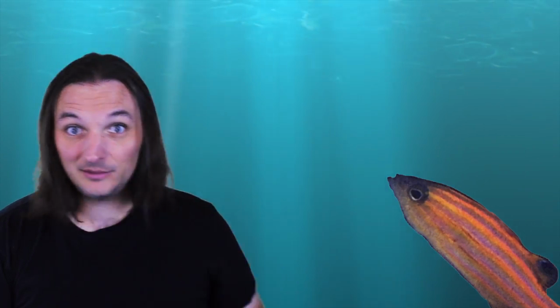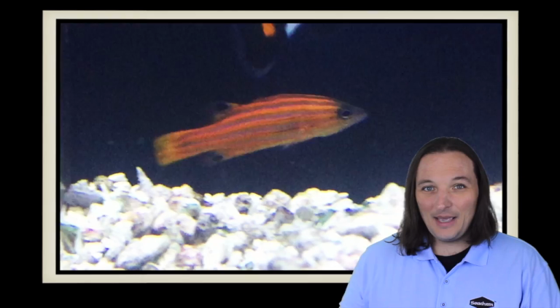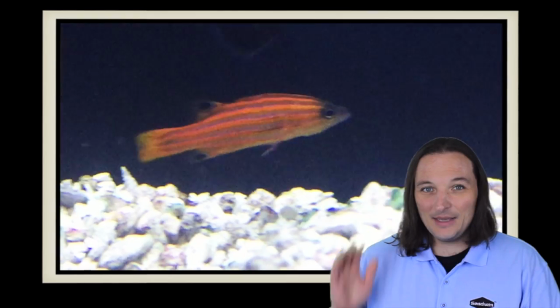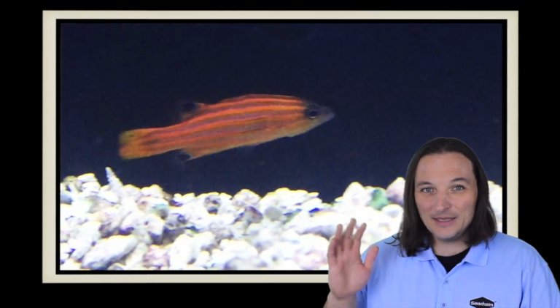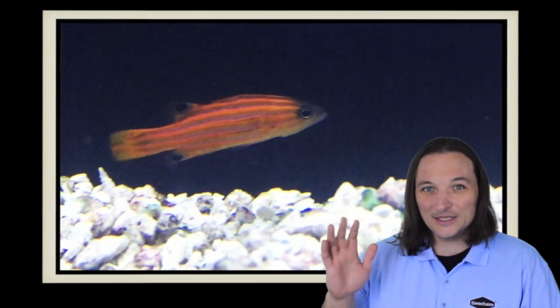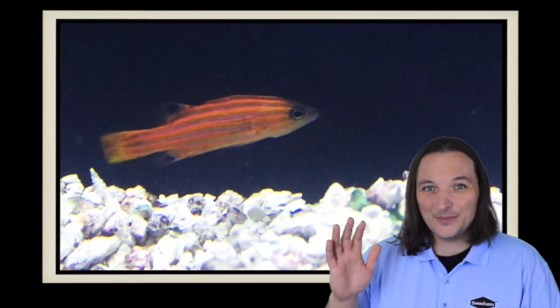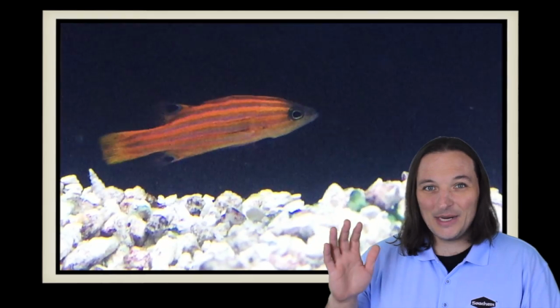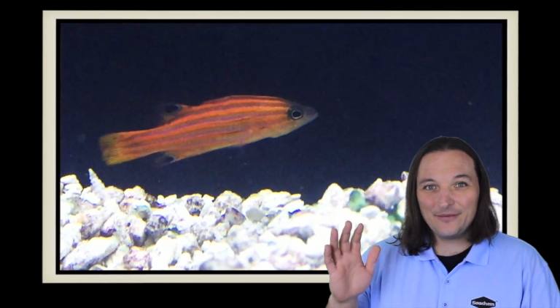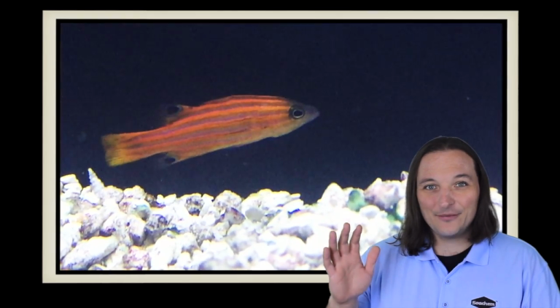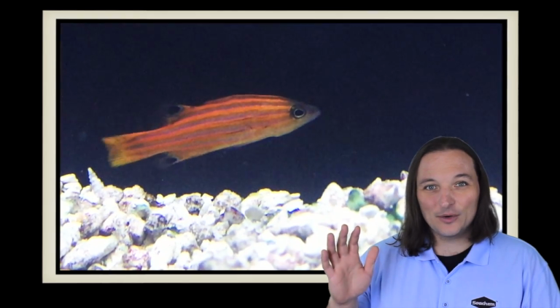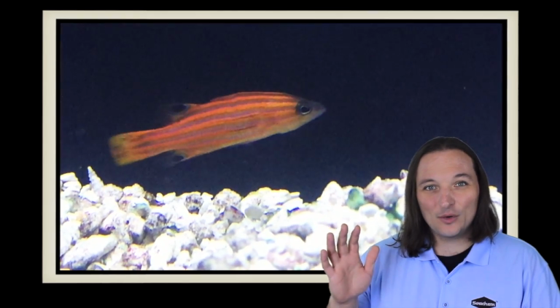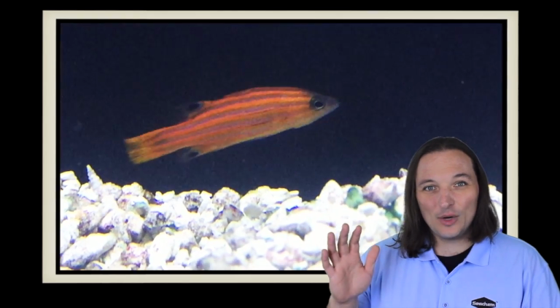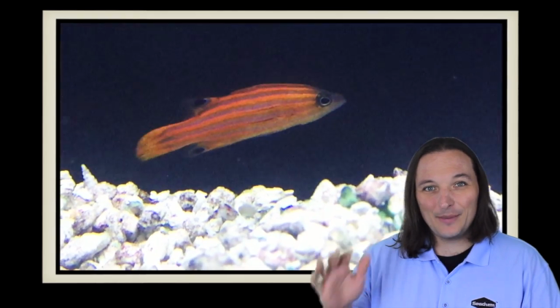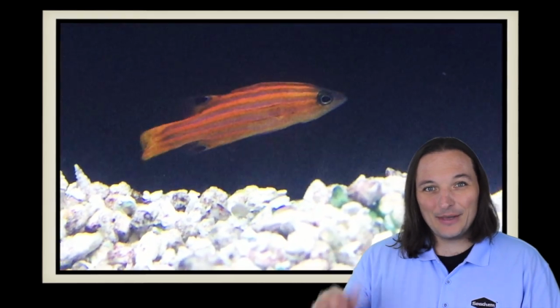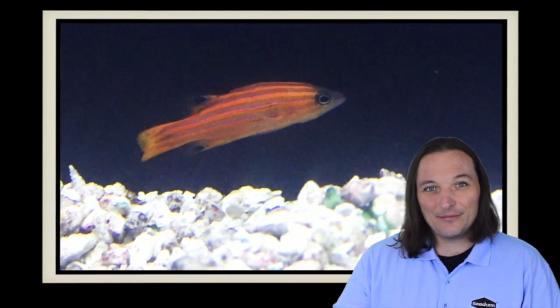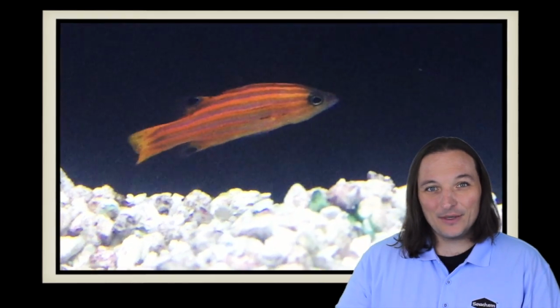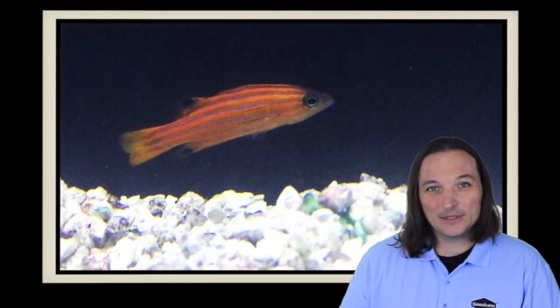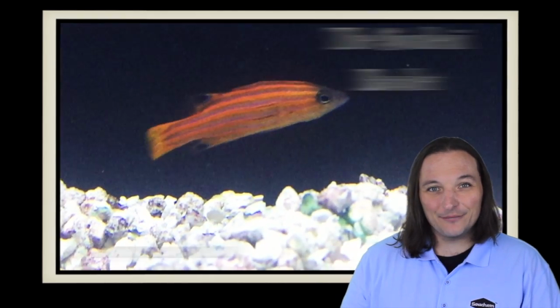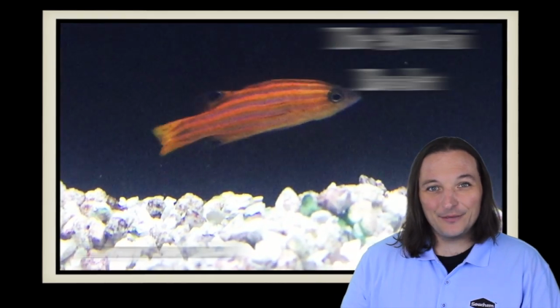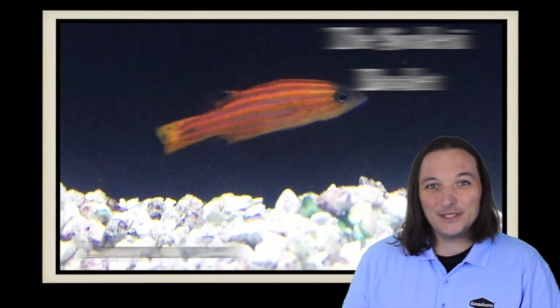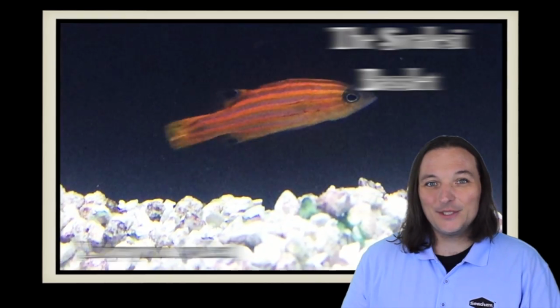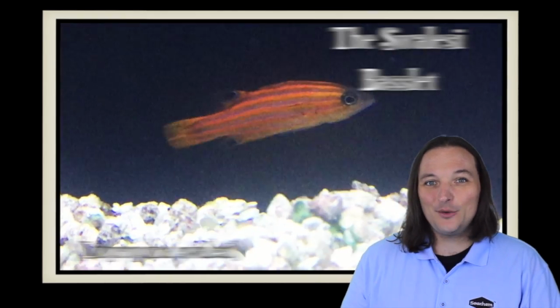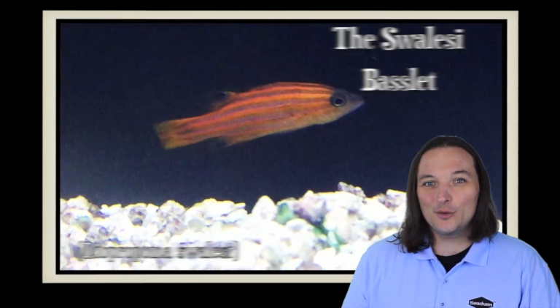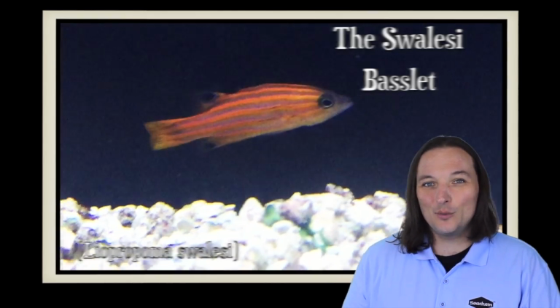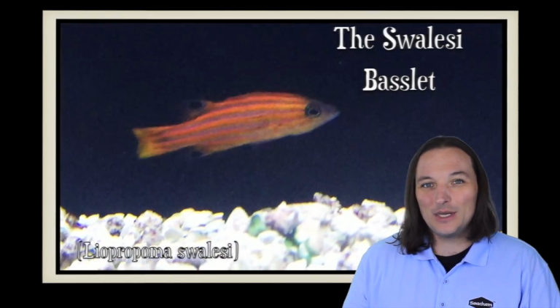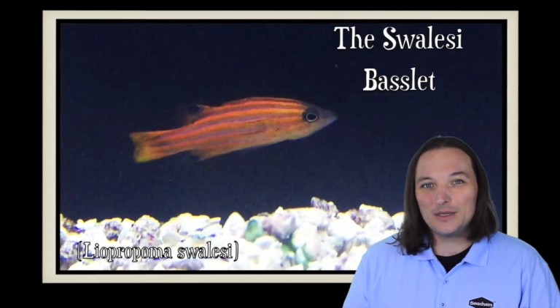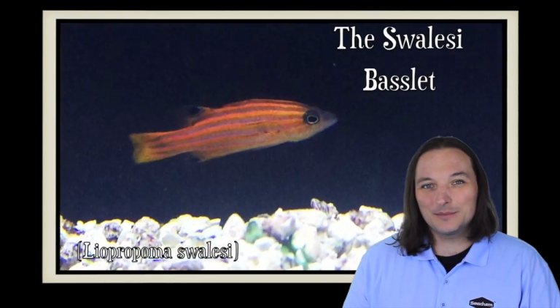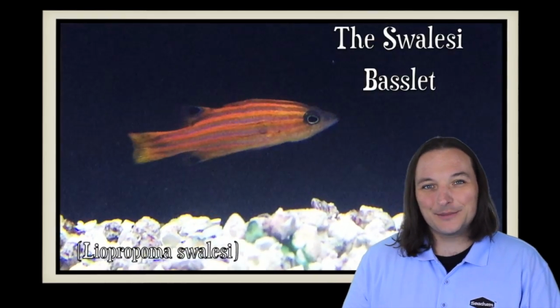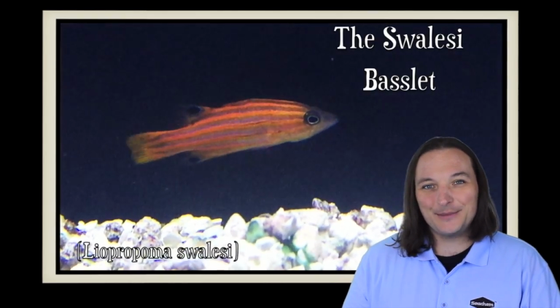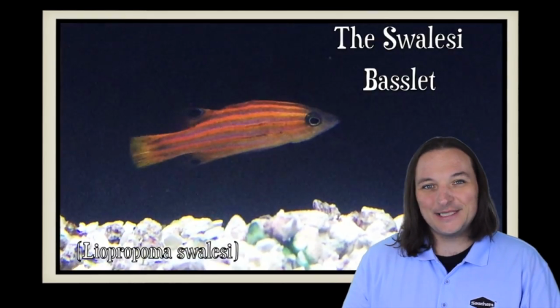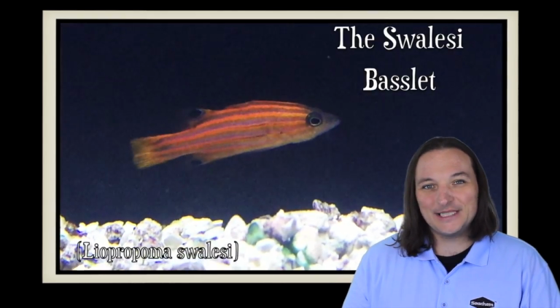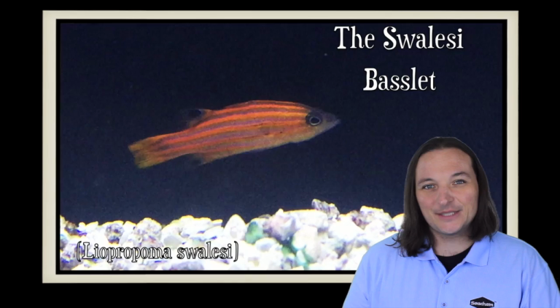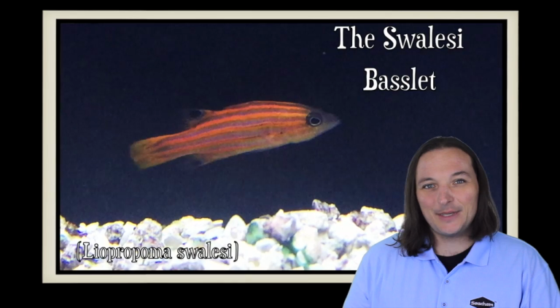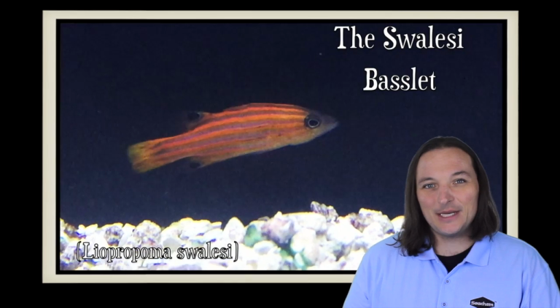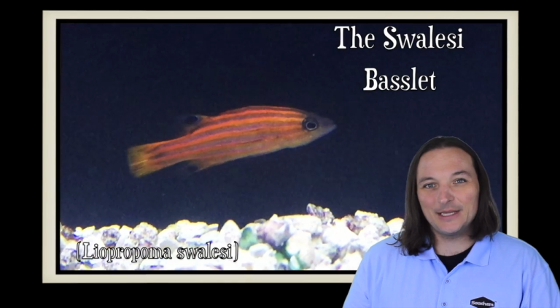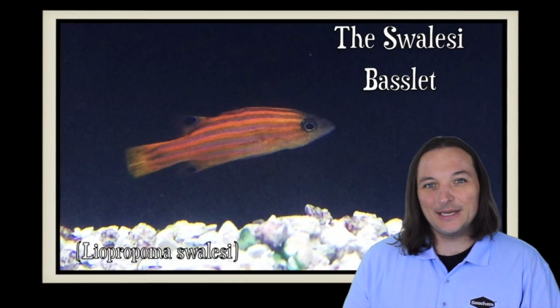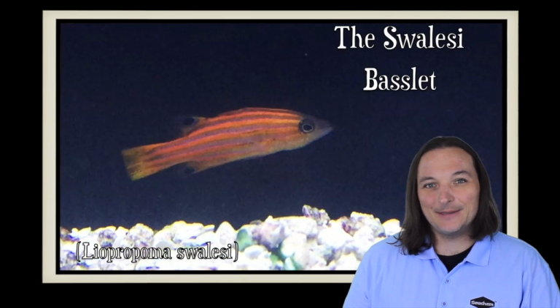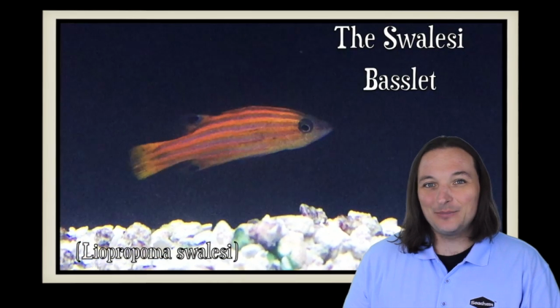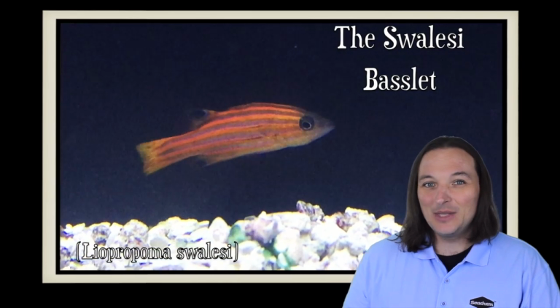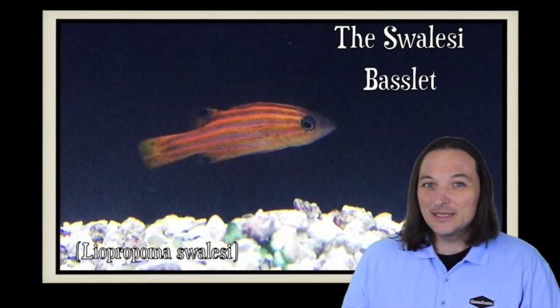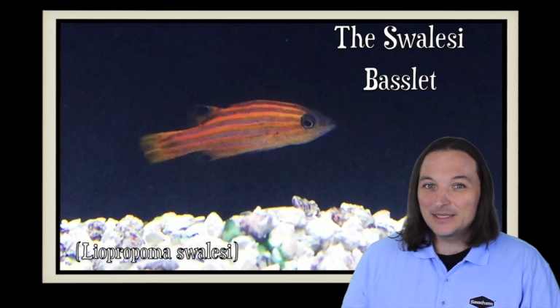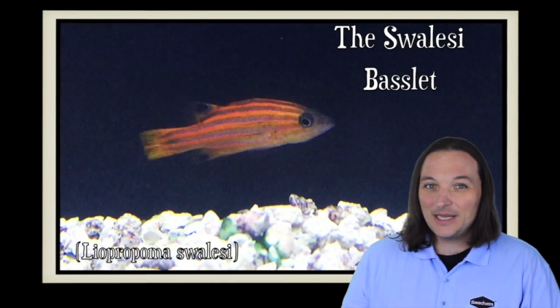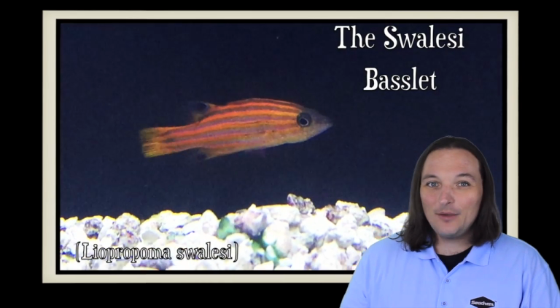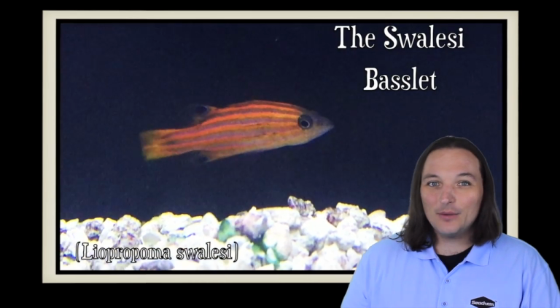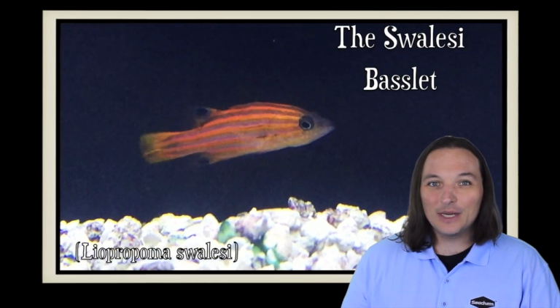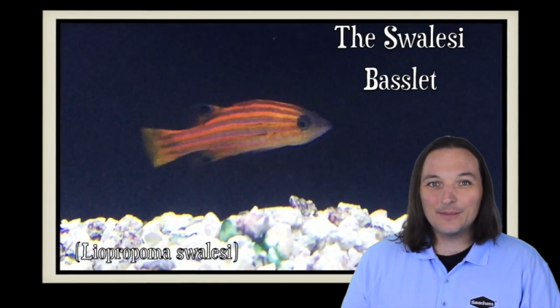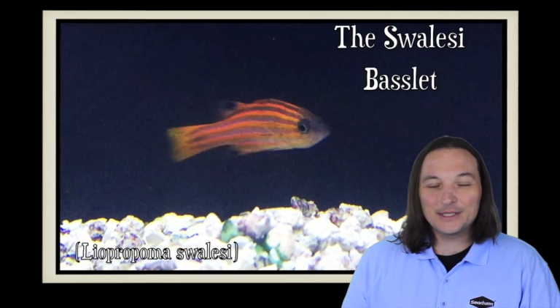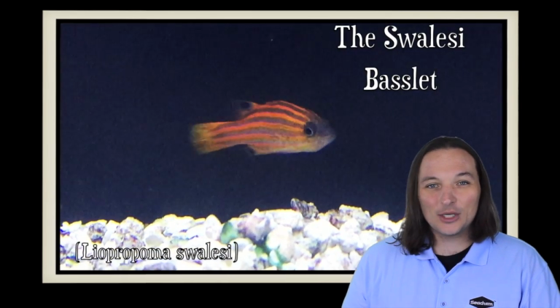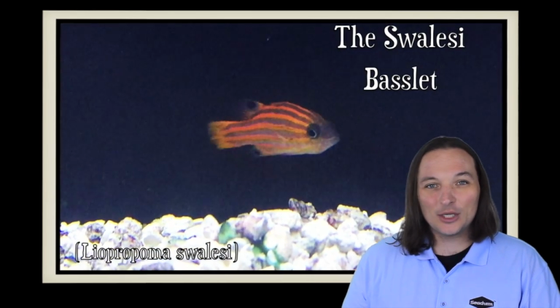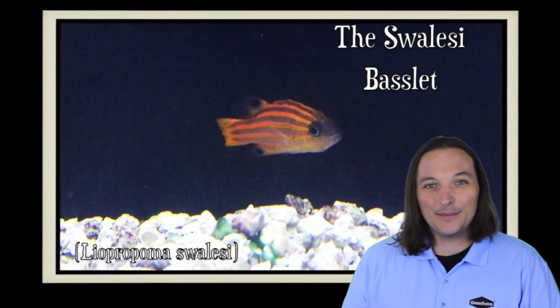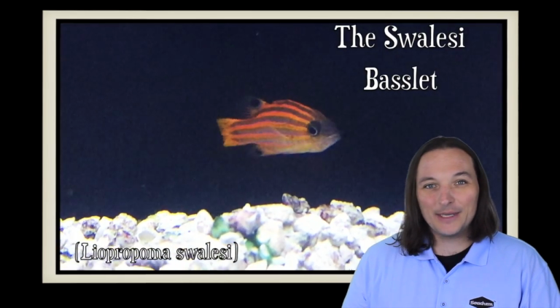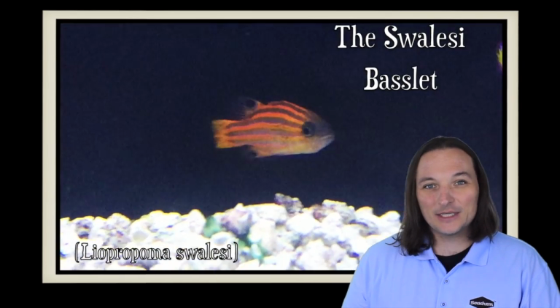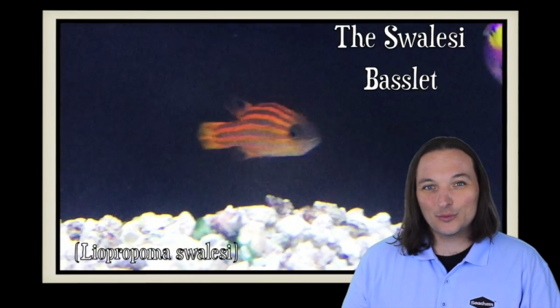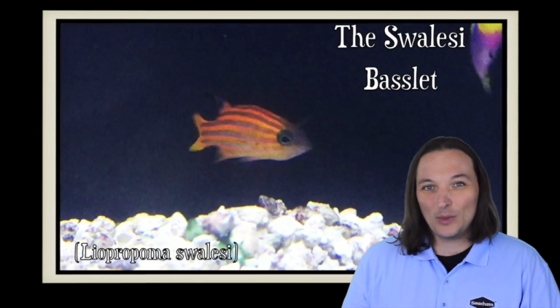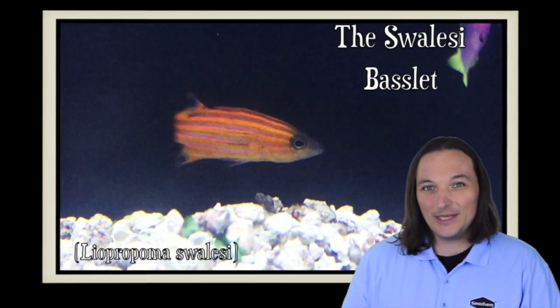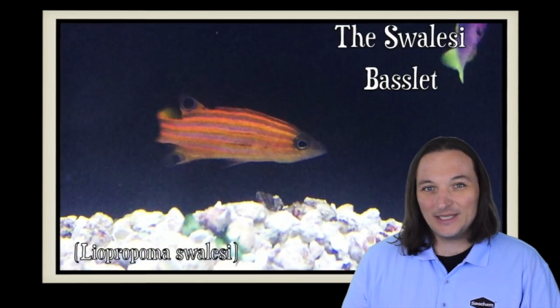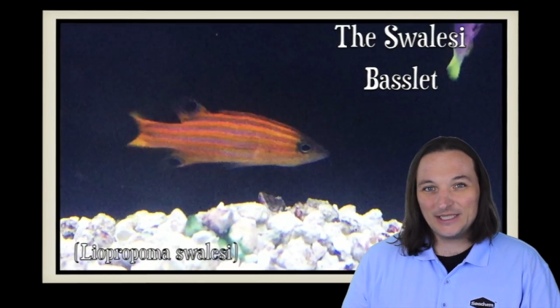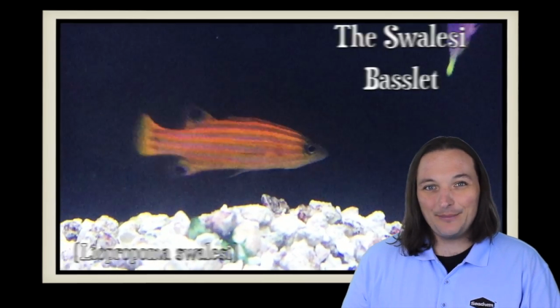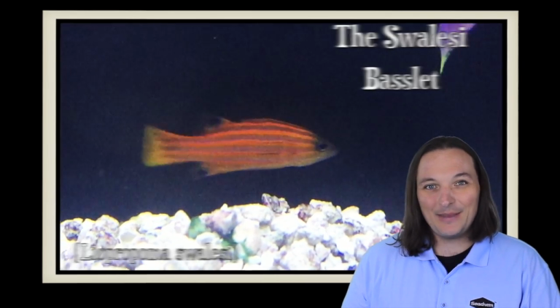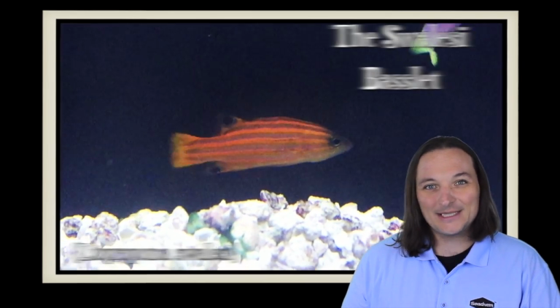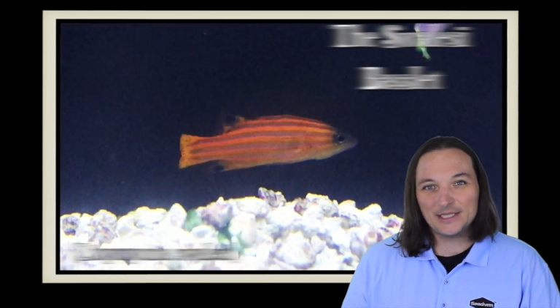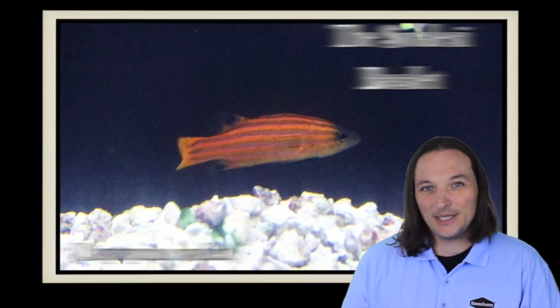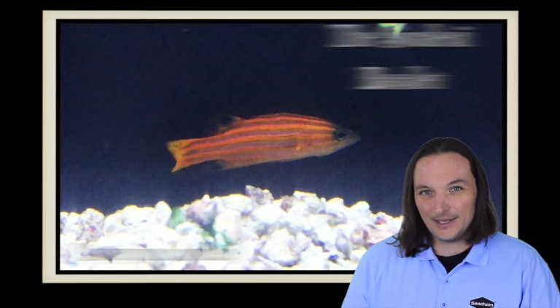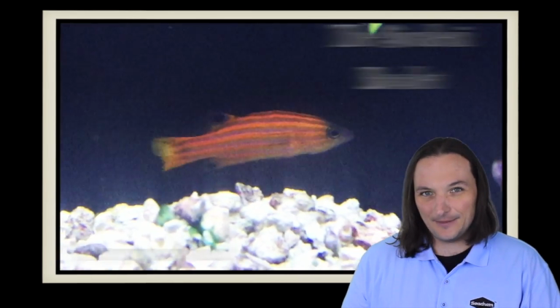Hey, this is Barry for Aquarium Outfitters and Fish Store, and welcome to Species Spotlight. Today we're going to be talking about the Swalesi Basslet.